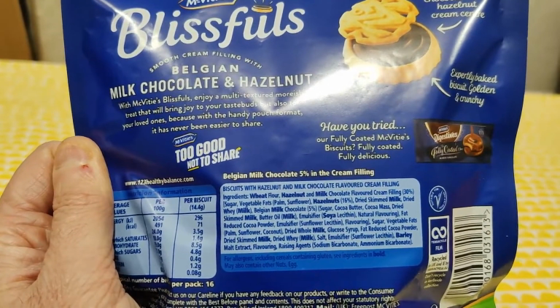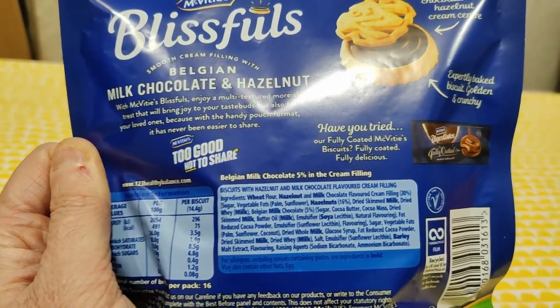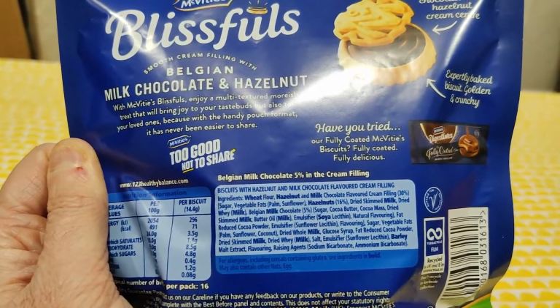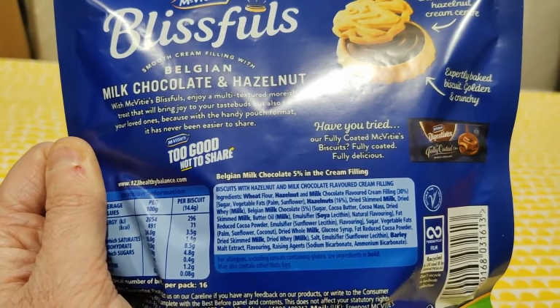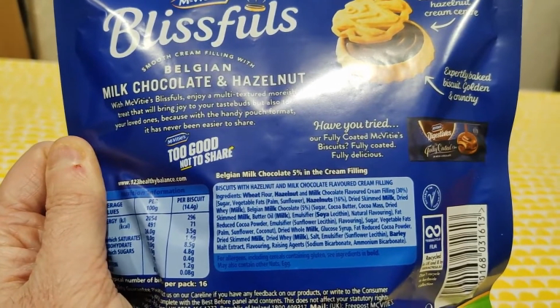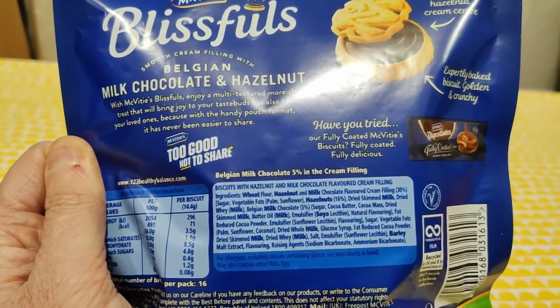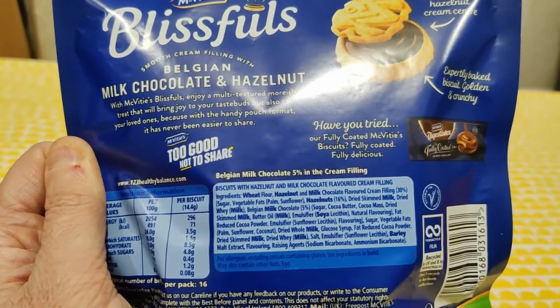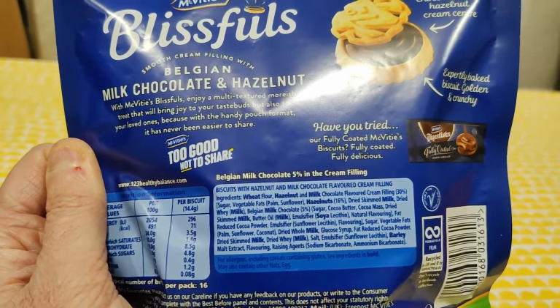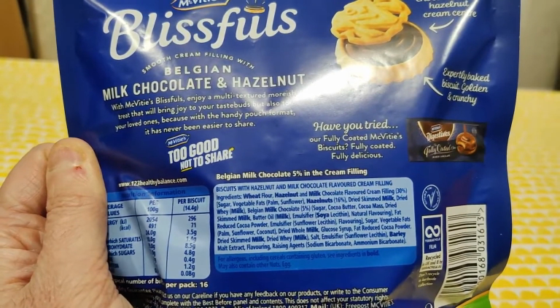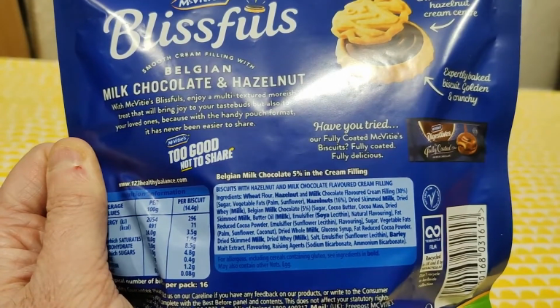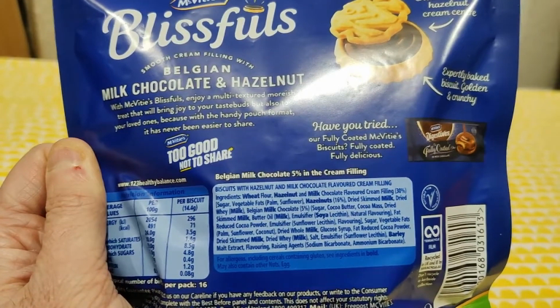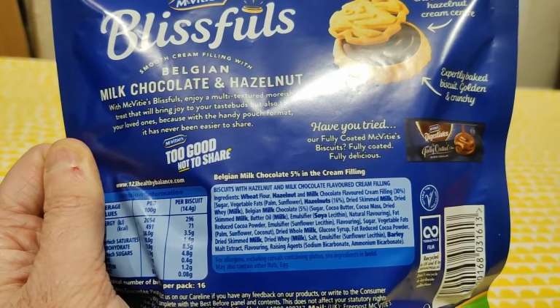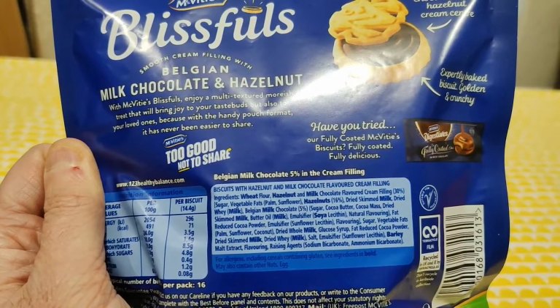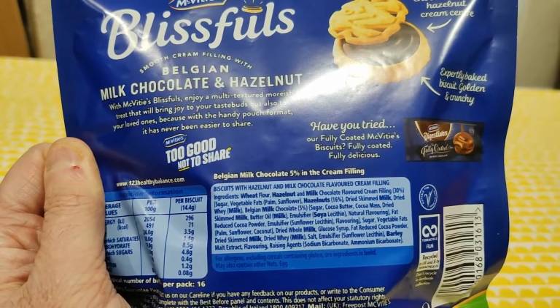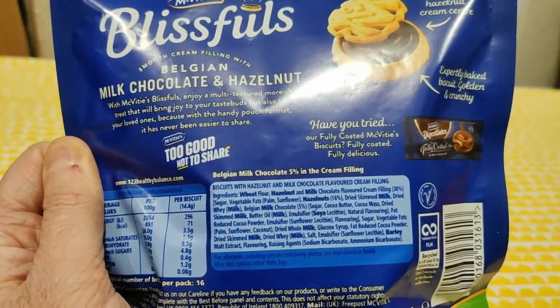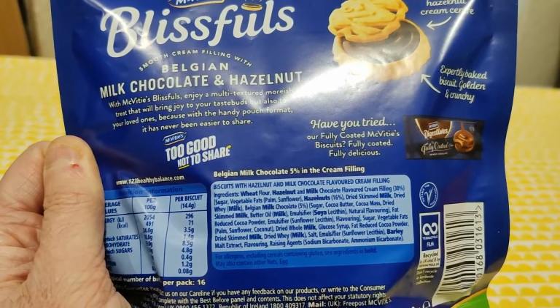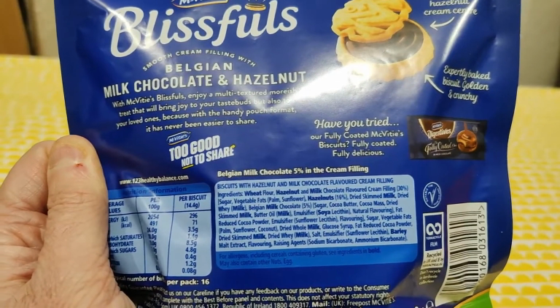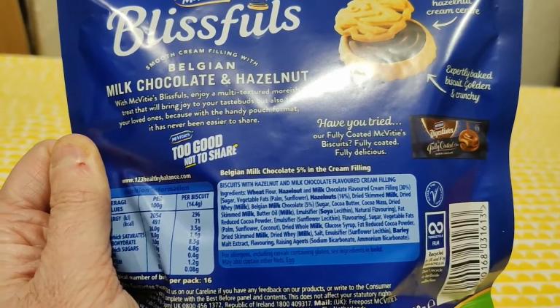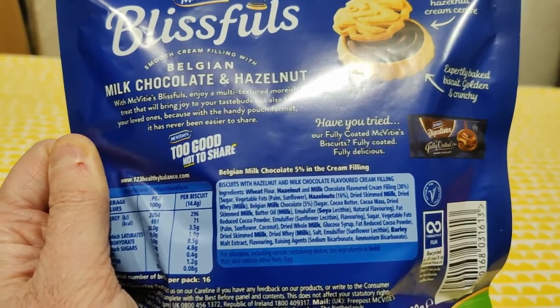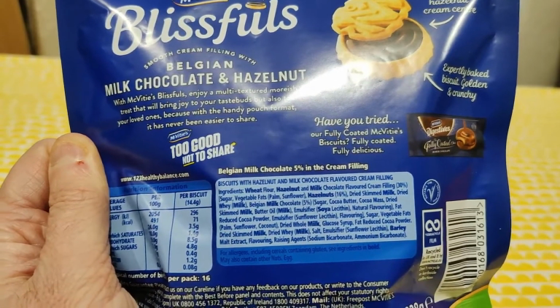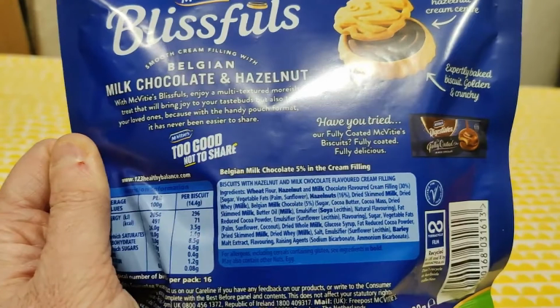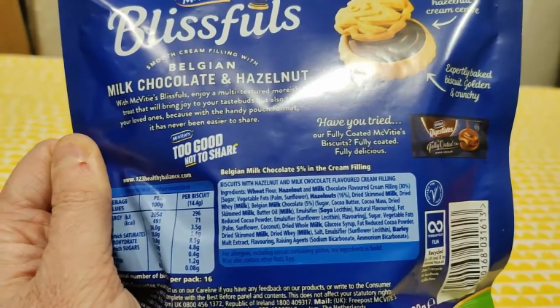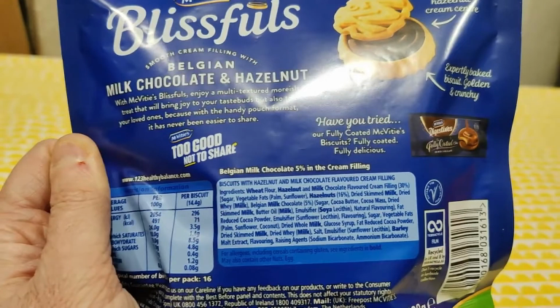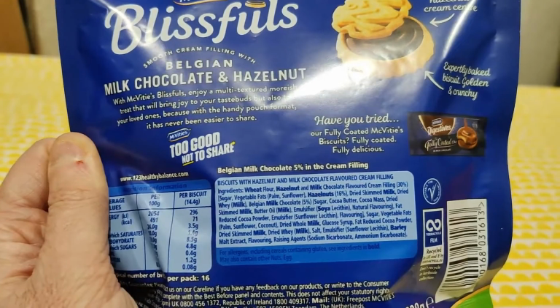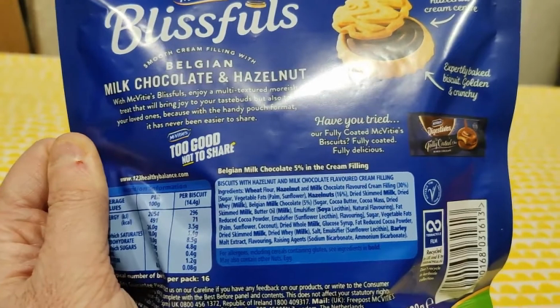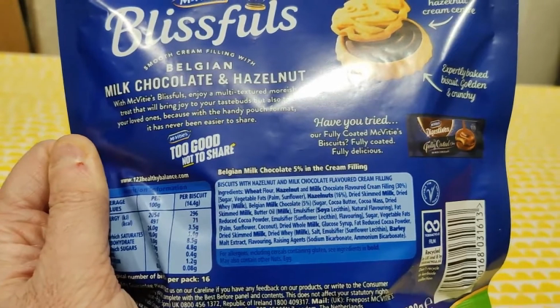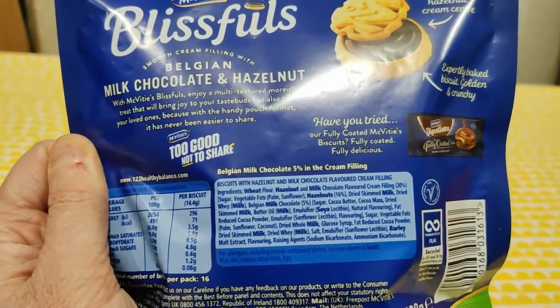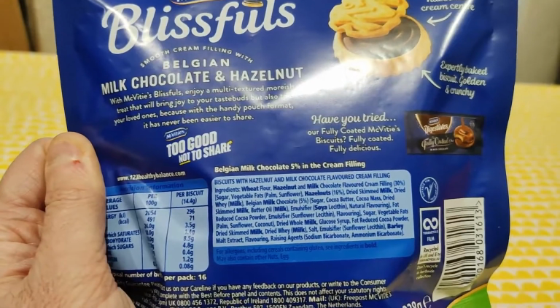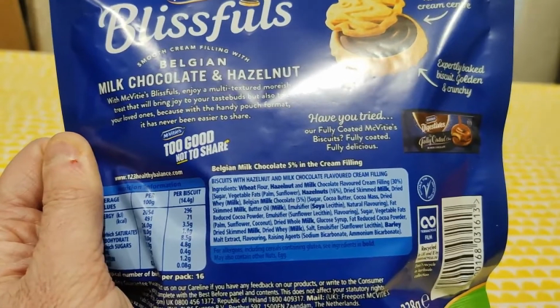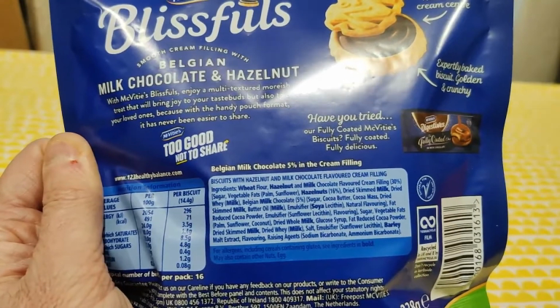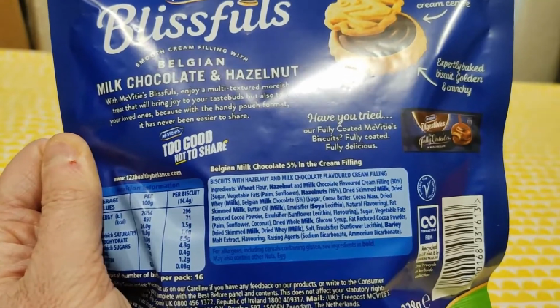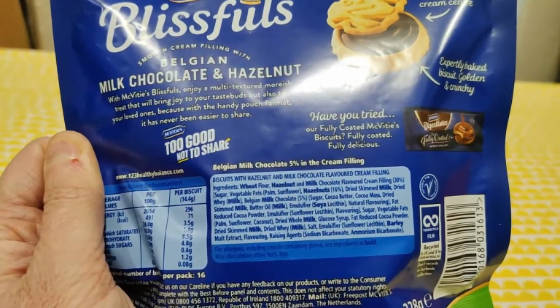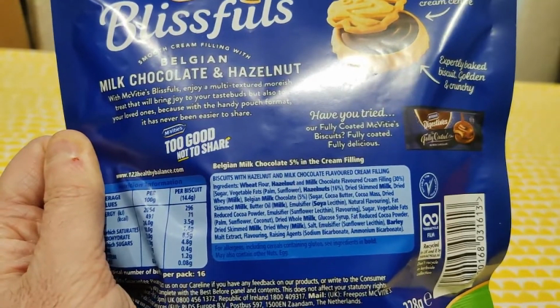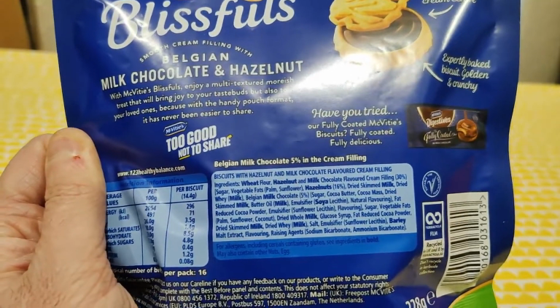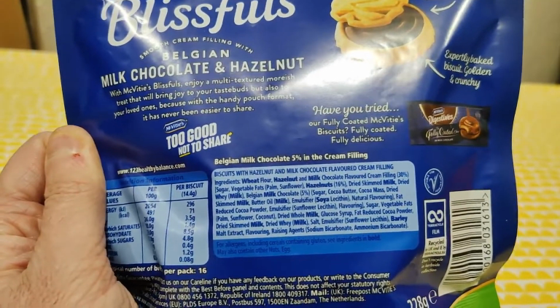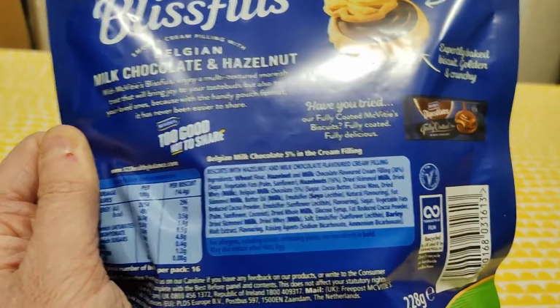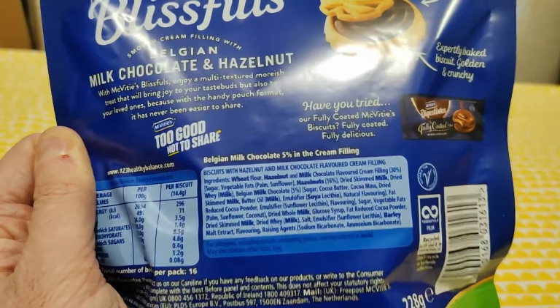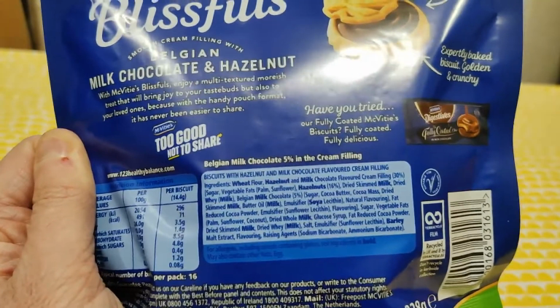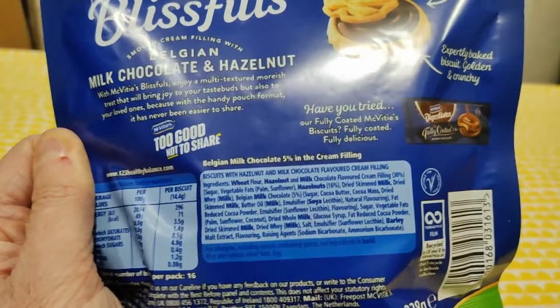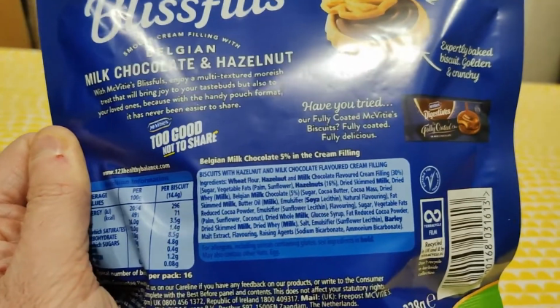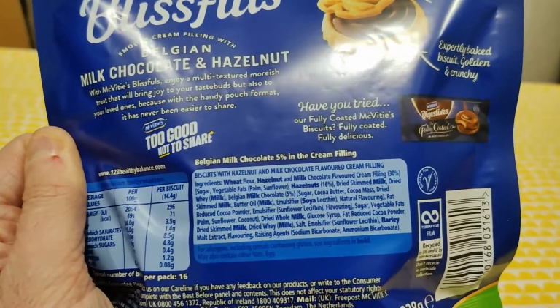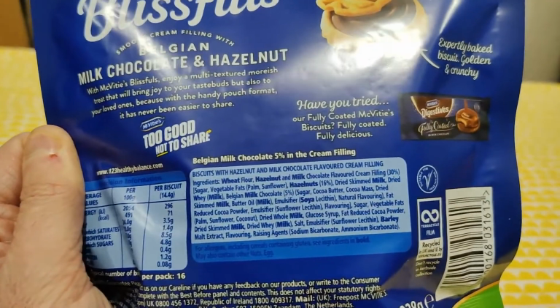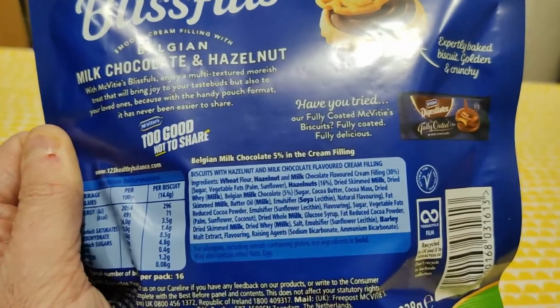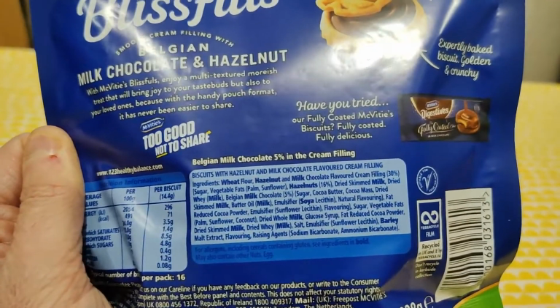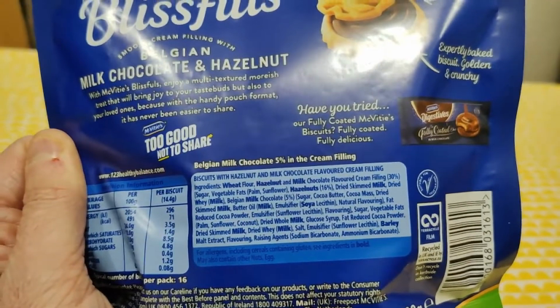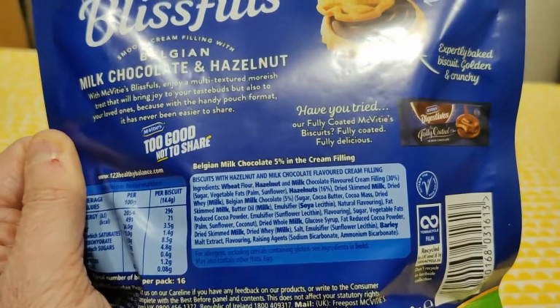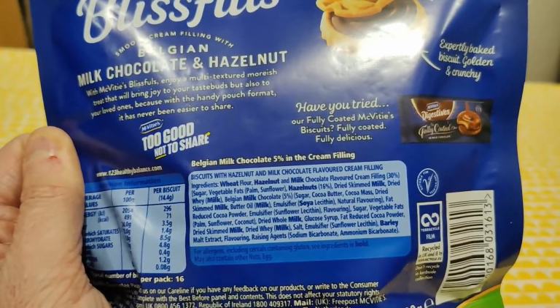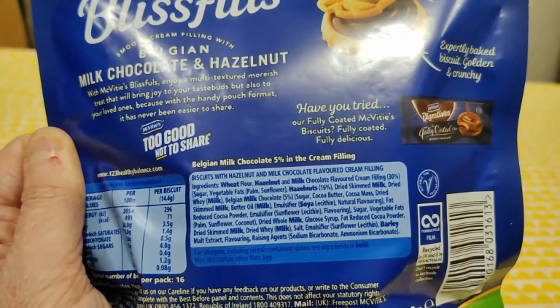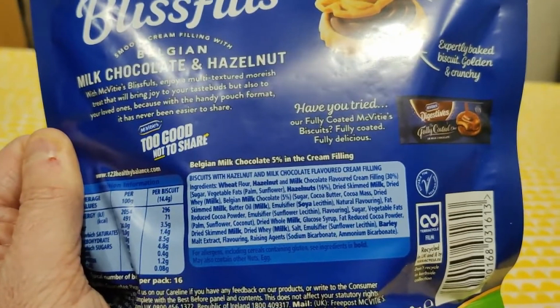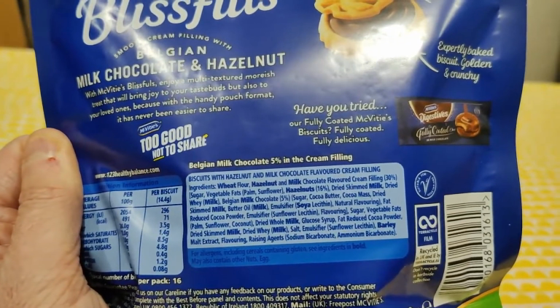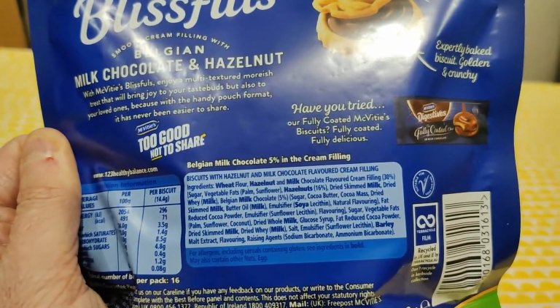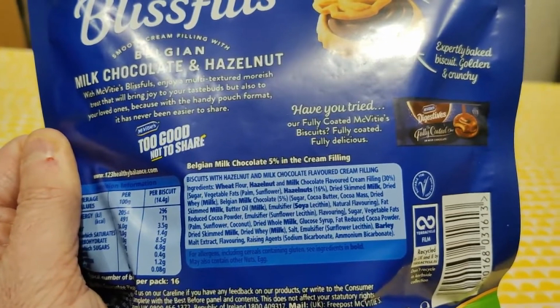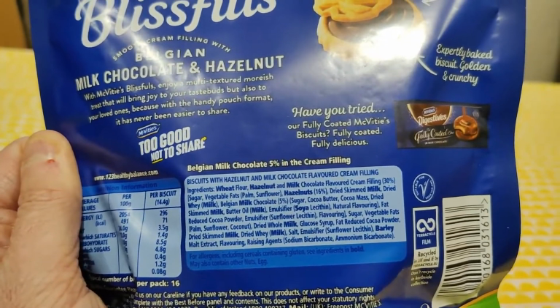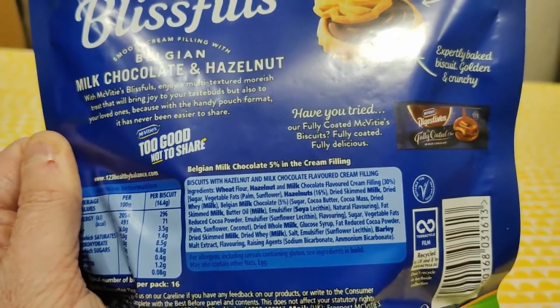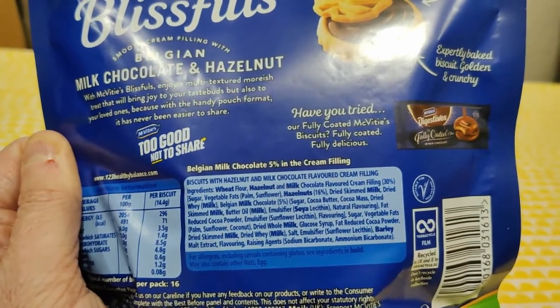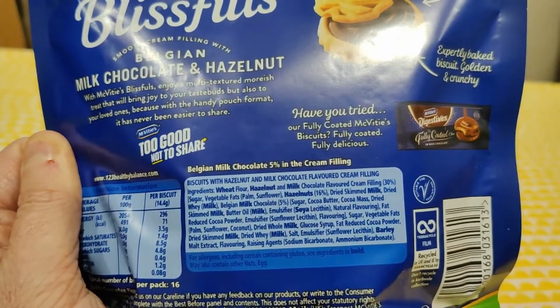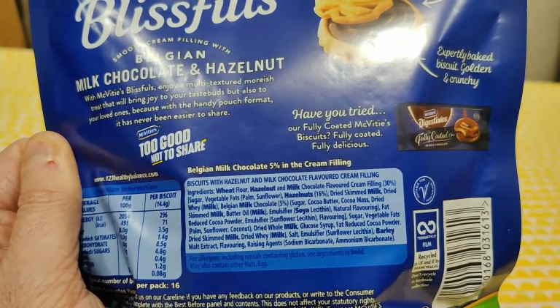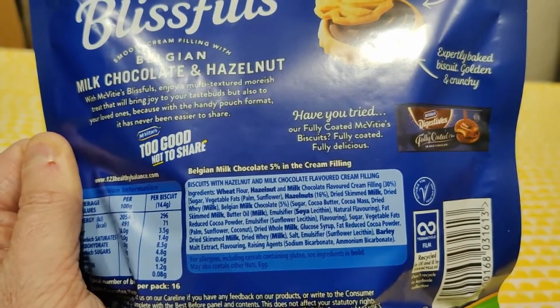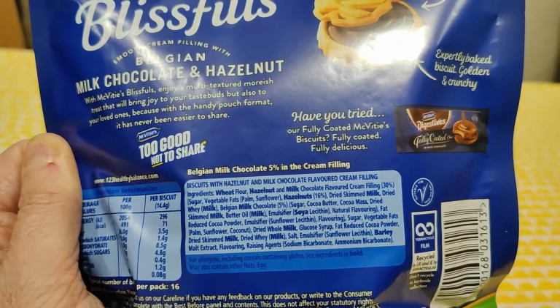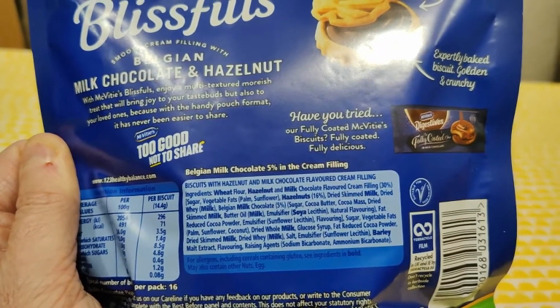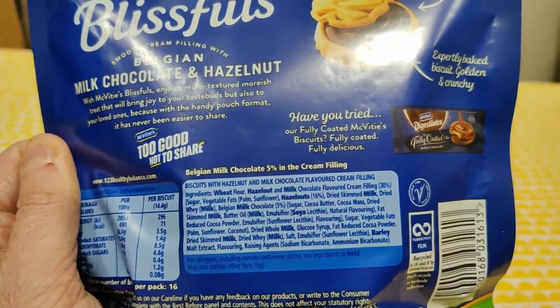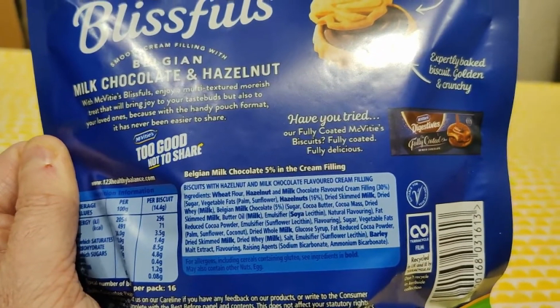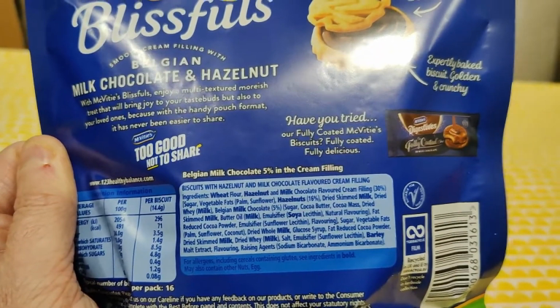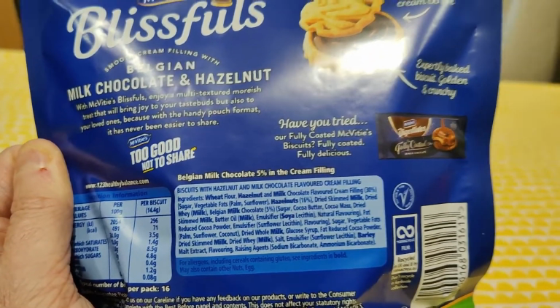5% in the cream filling. Belgian milk chocolate. Biscuits with hazelnut and milk chocolate flavoured cream filling.